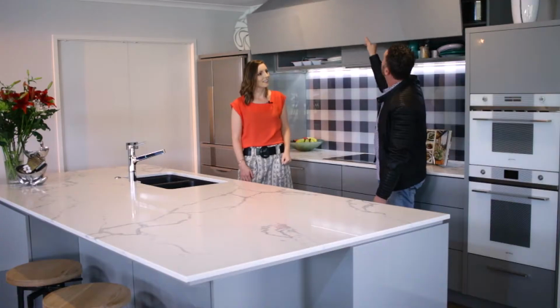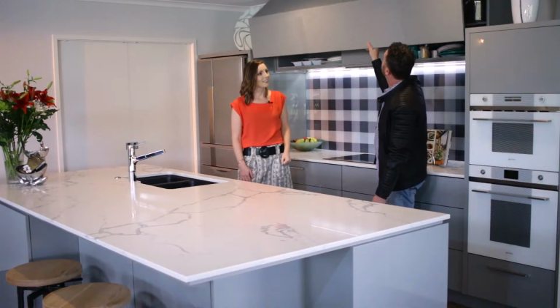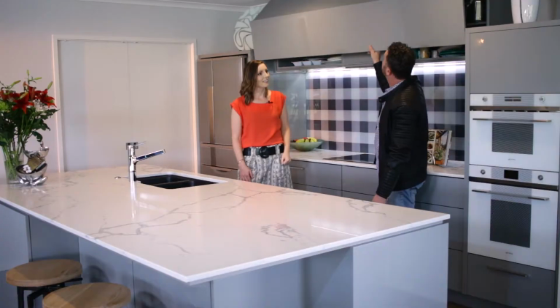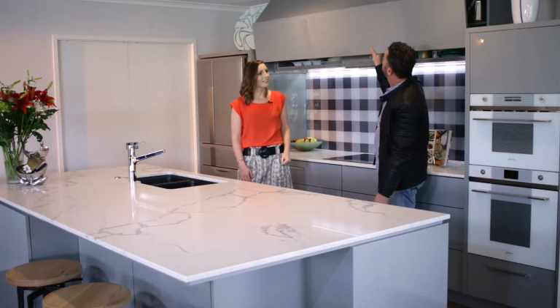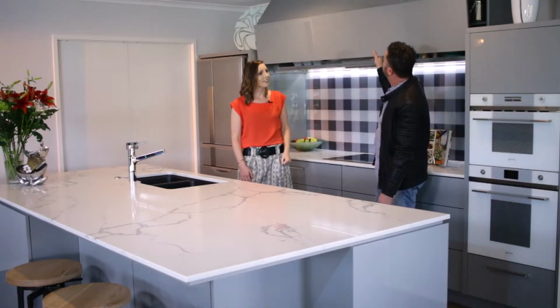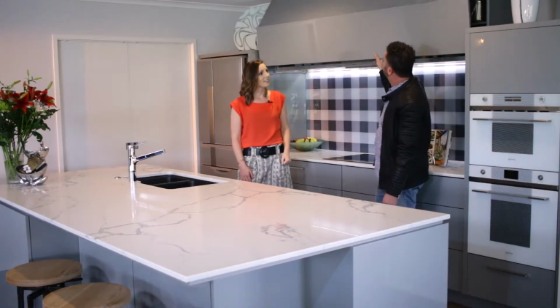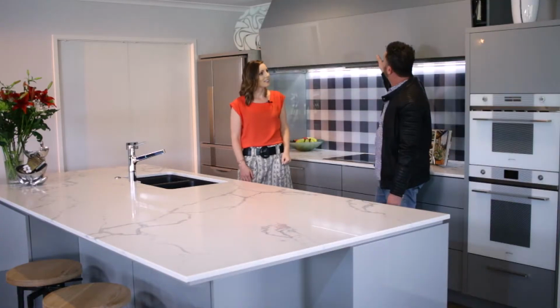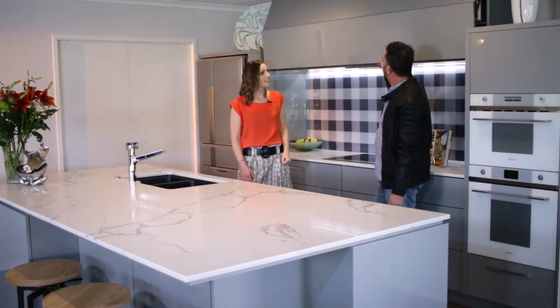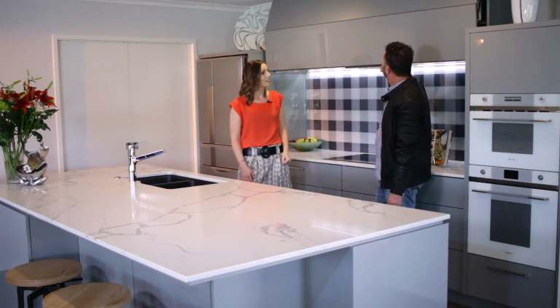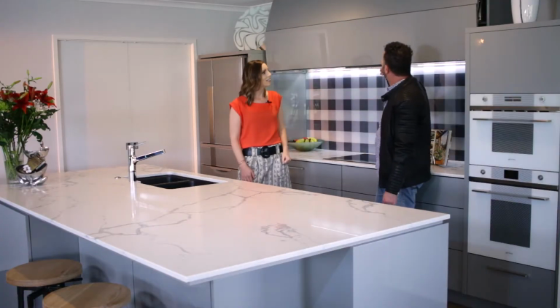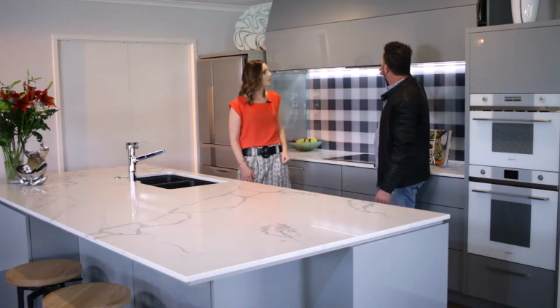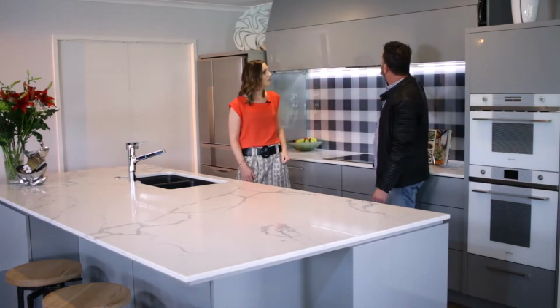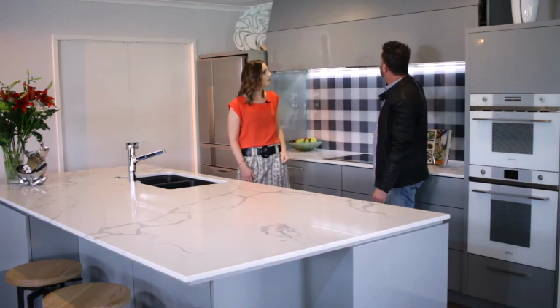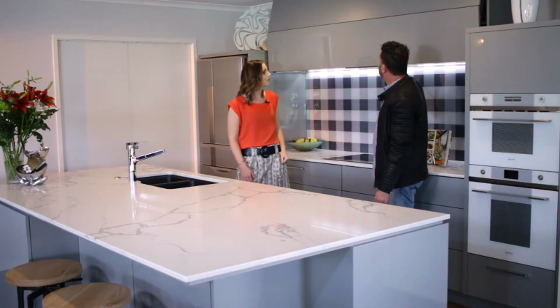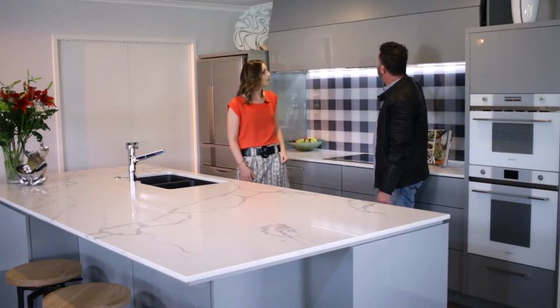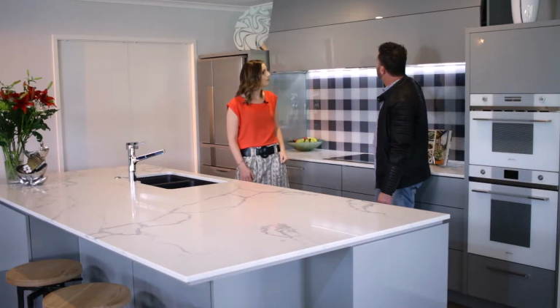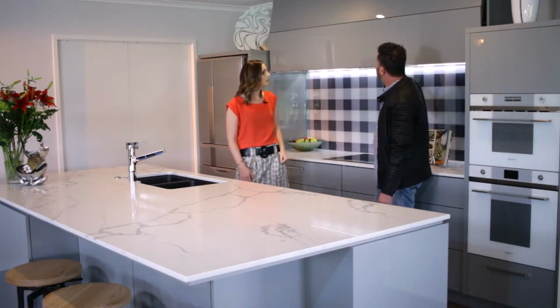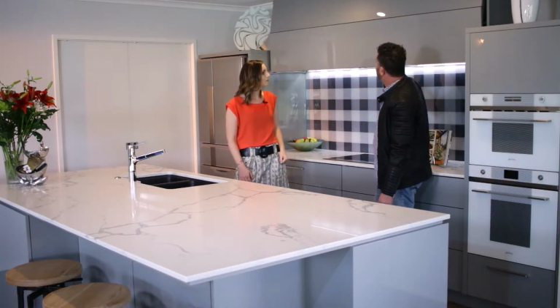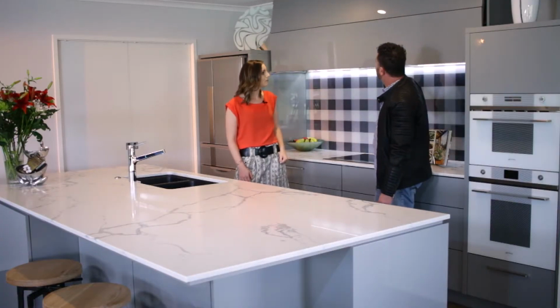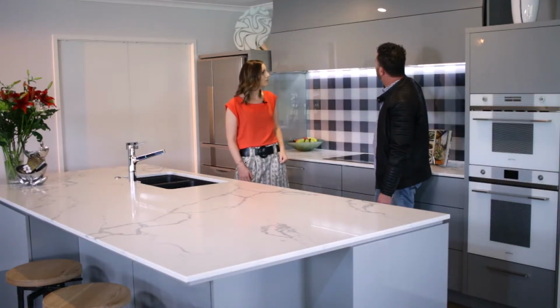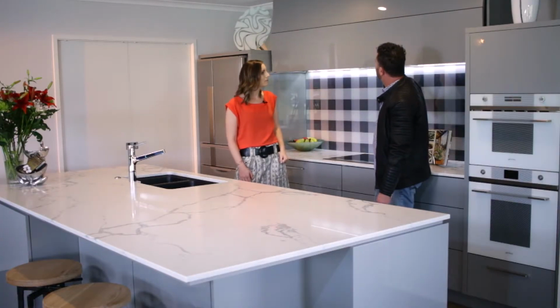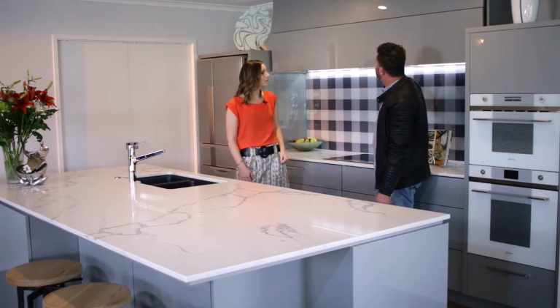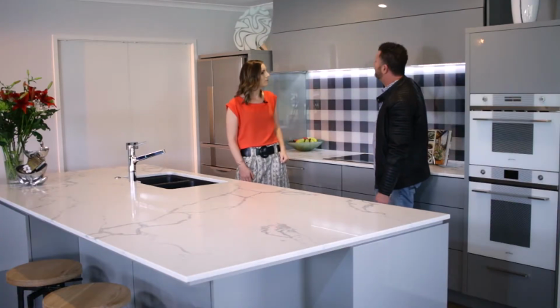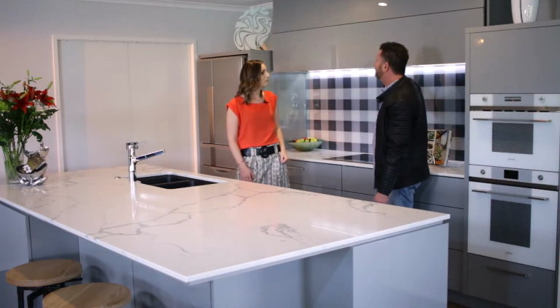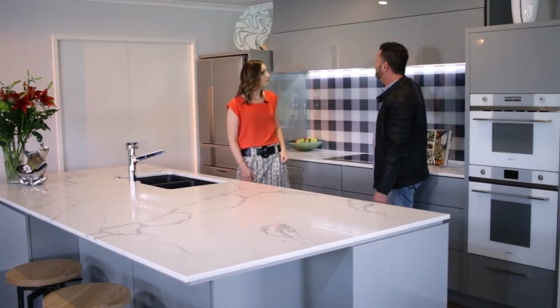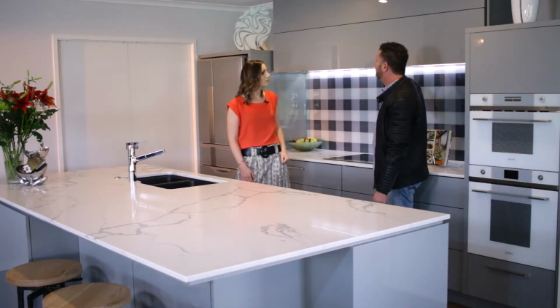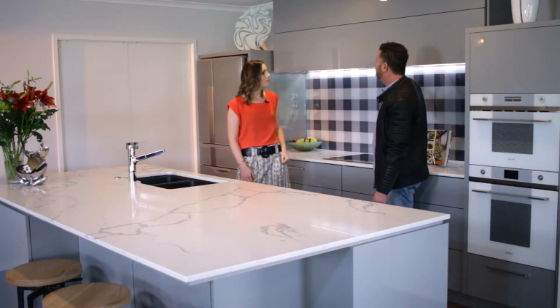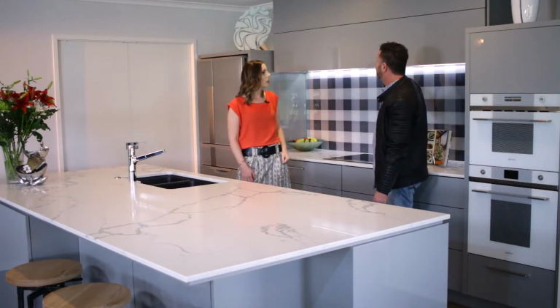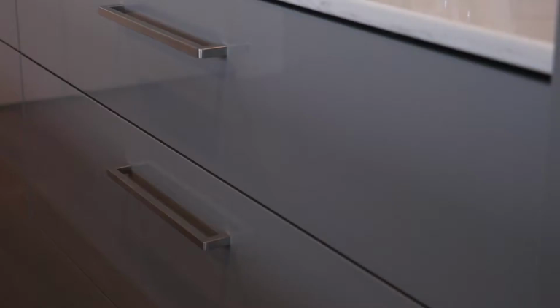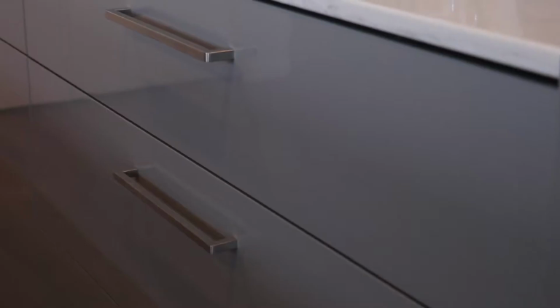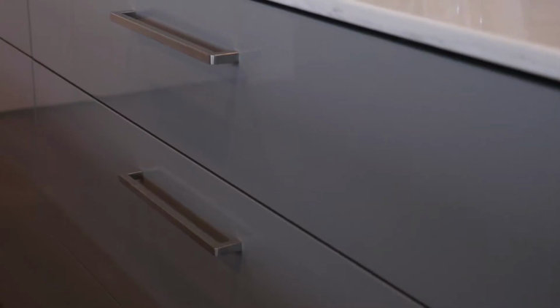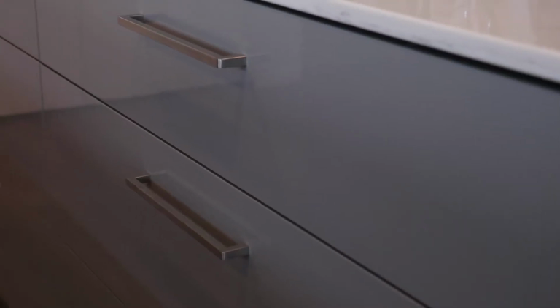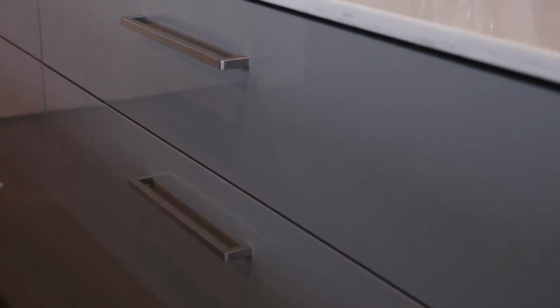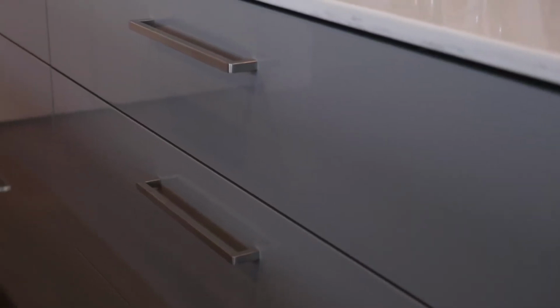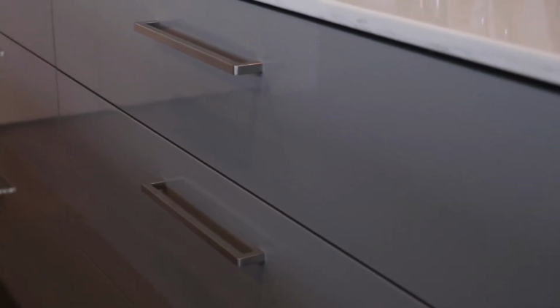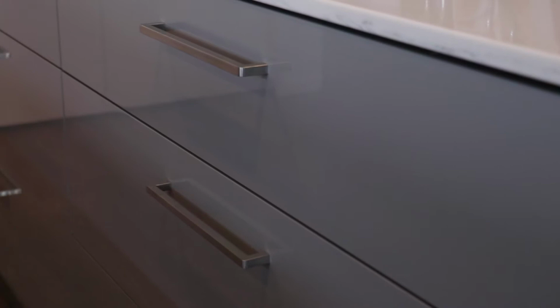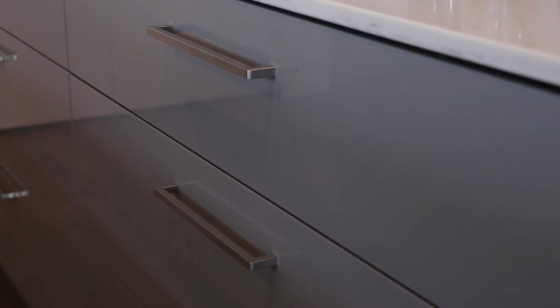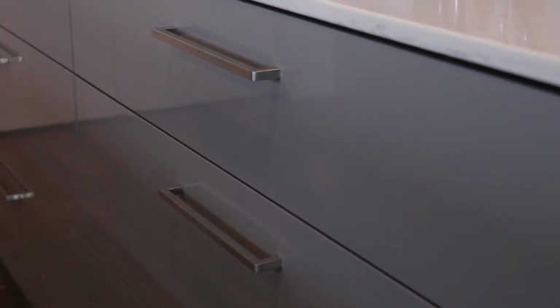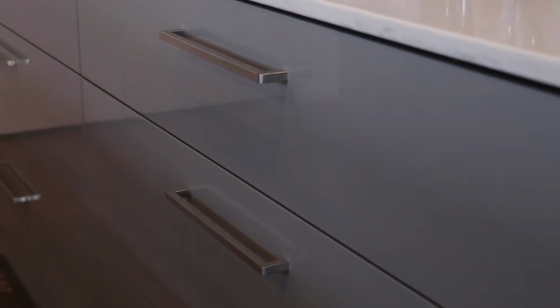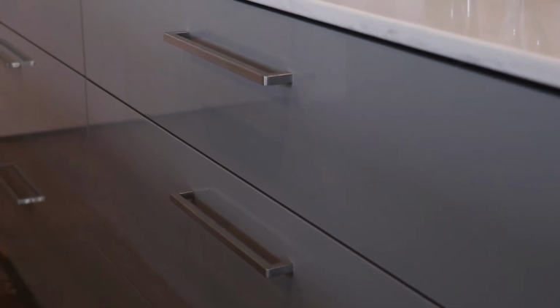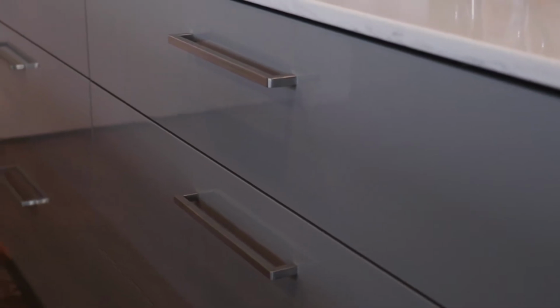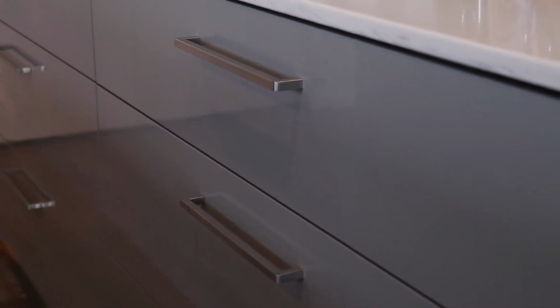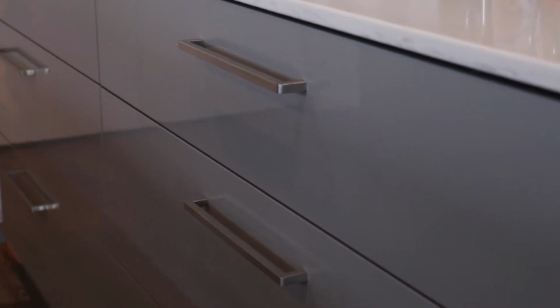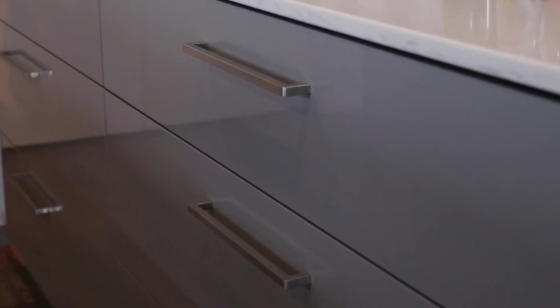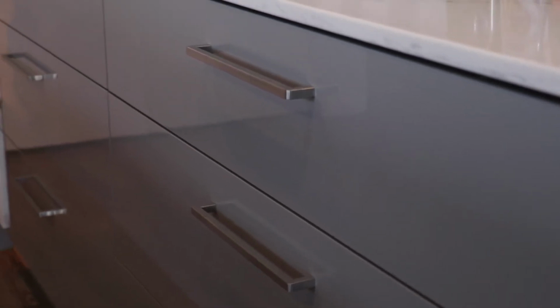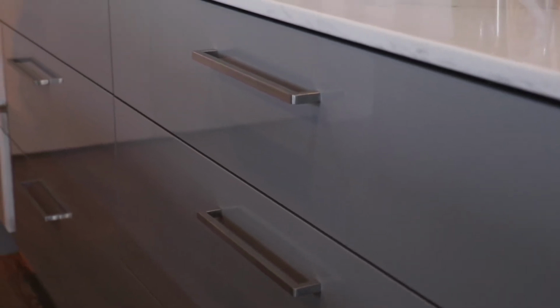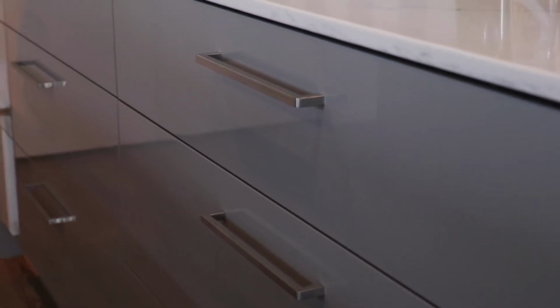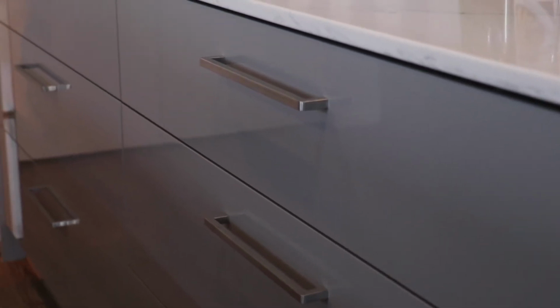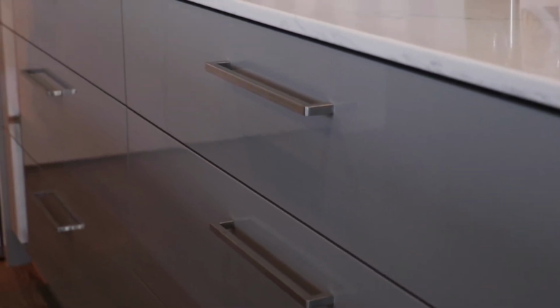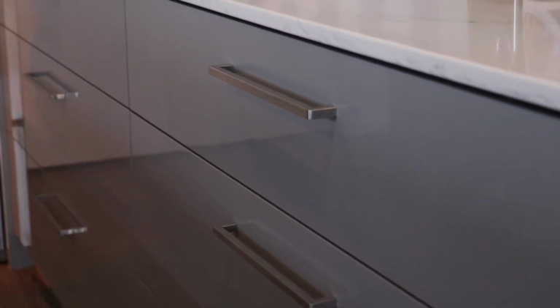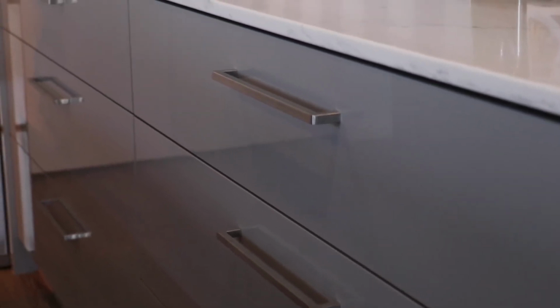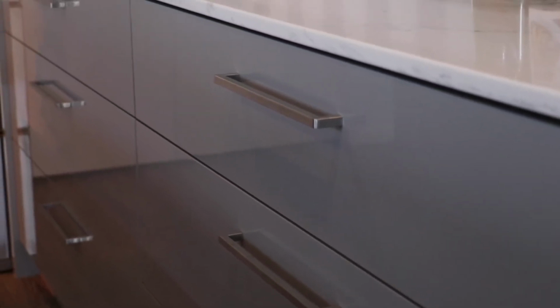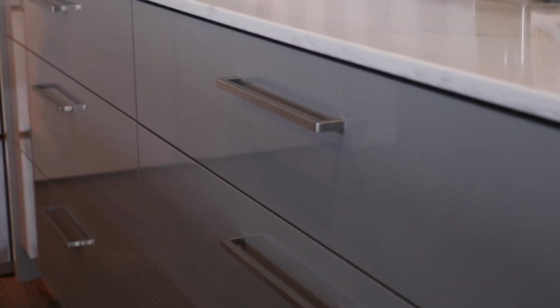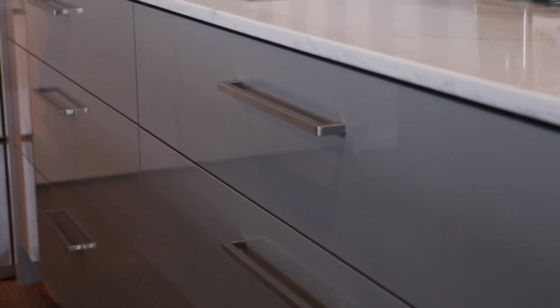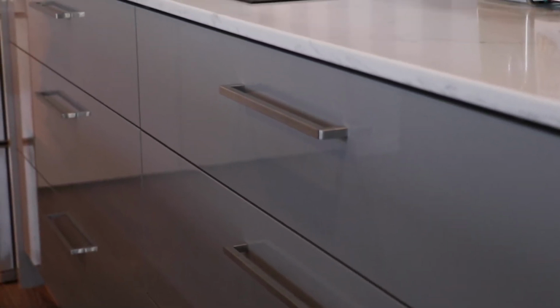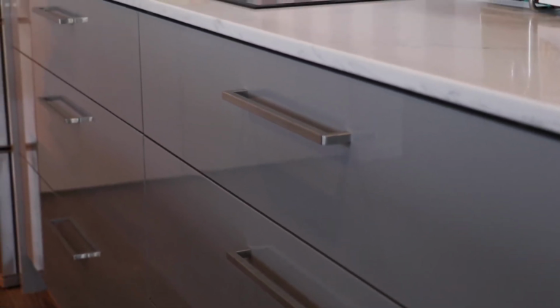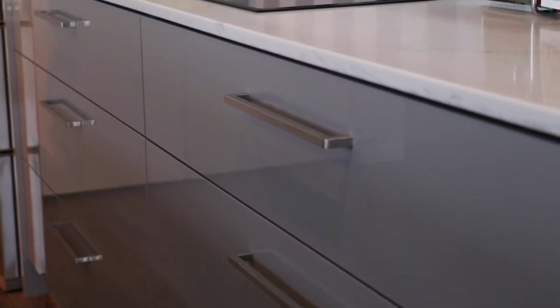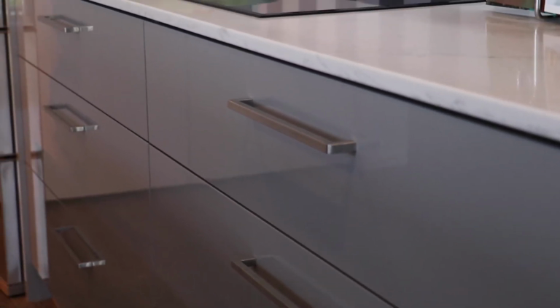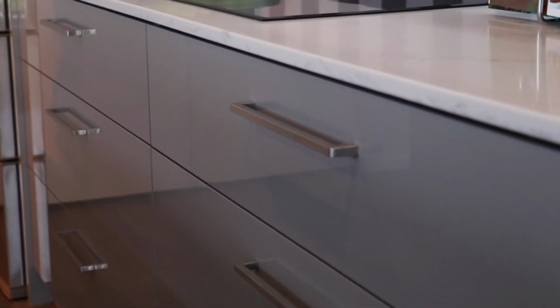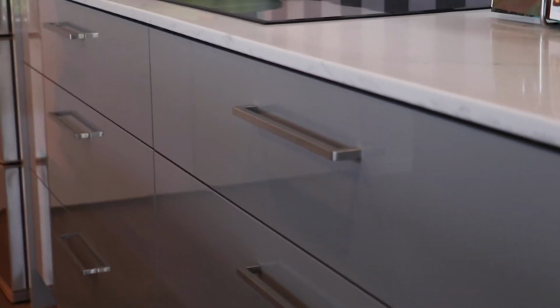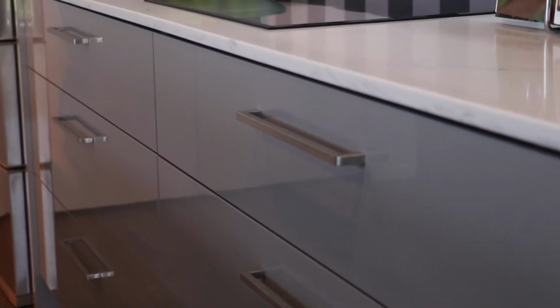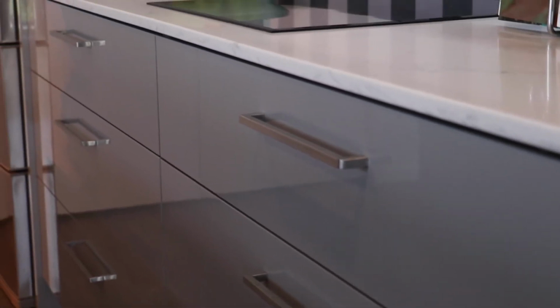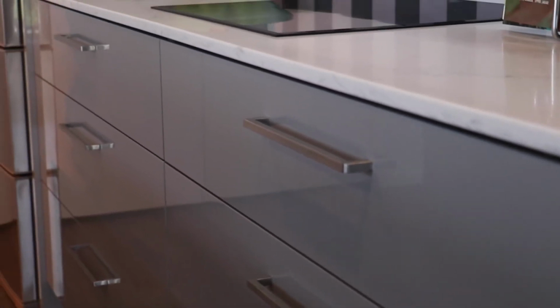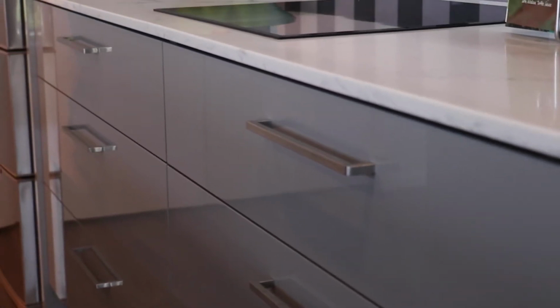I shut the cupboard and noticed no fingerprints. Yeah, this kitchen has acrylic doors and panels — more durable and more affordable.